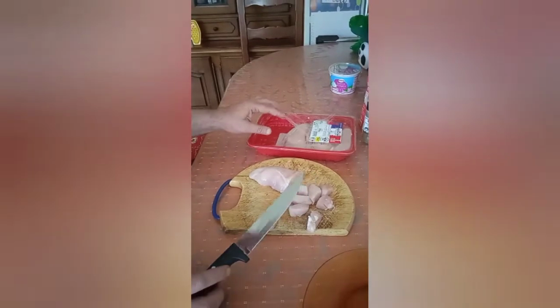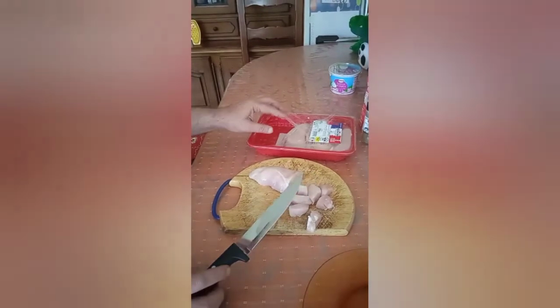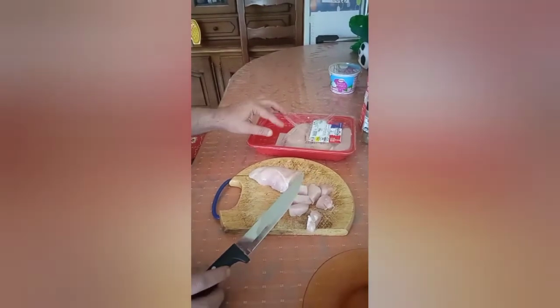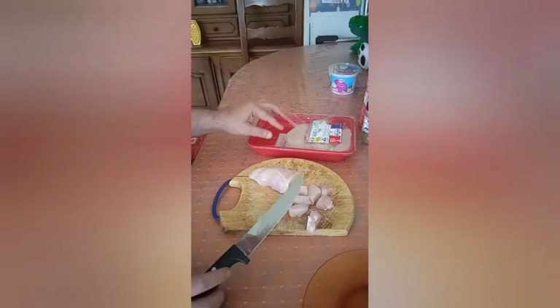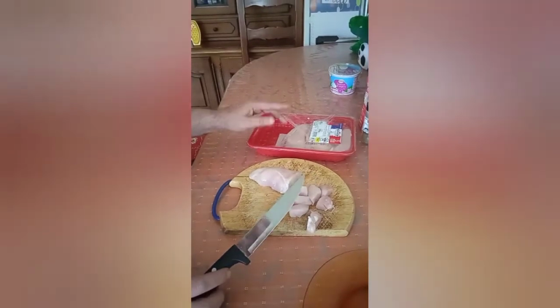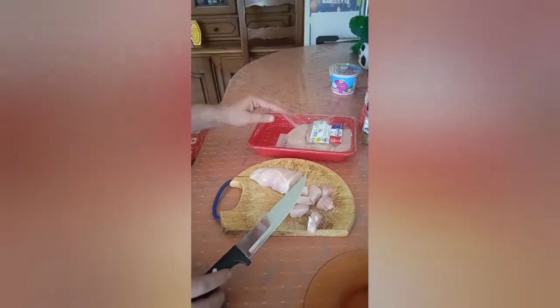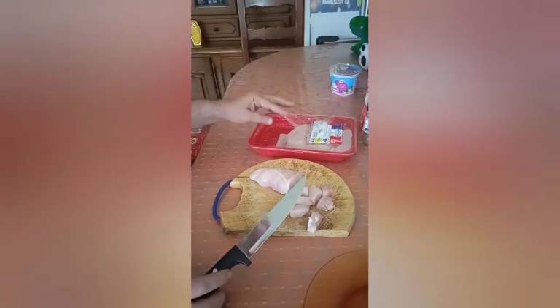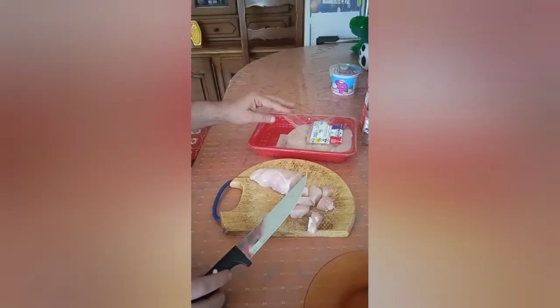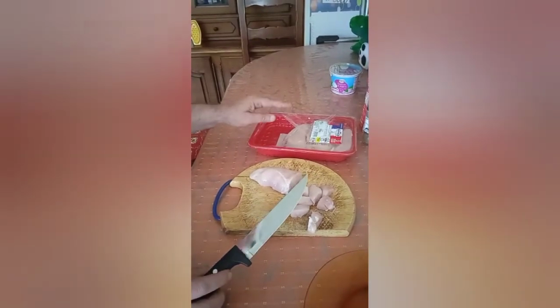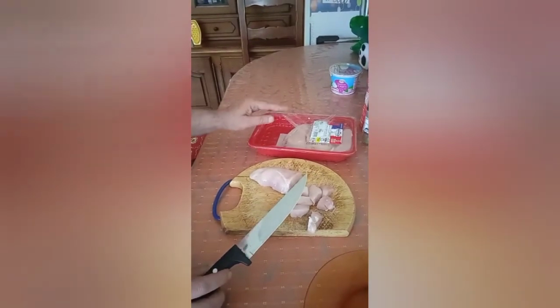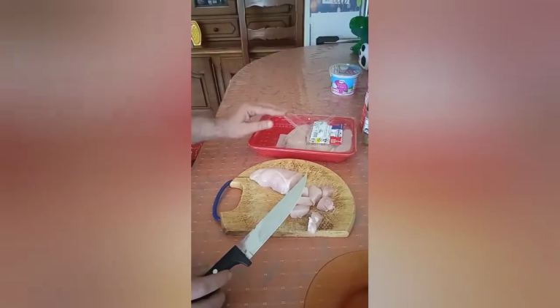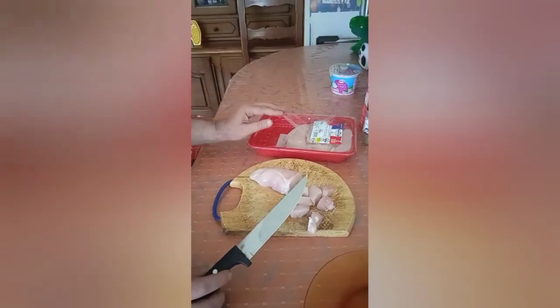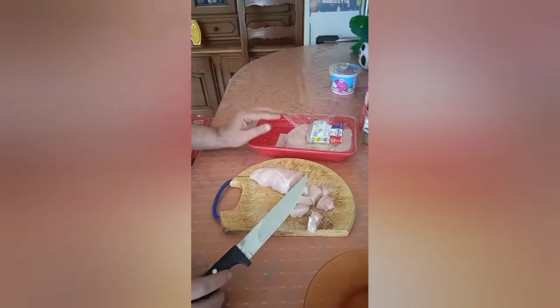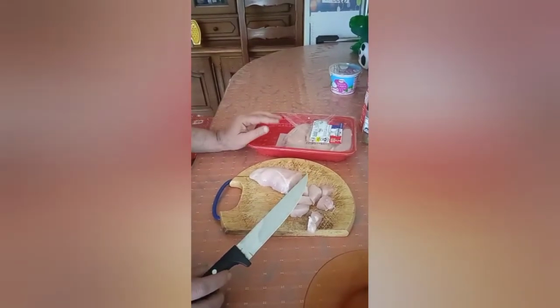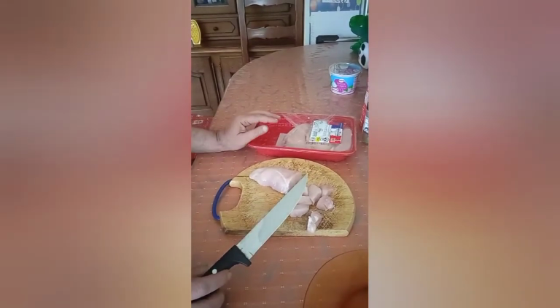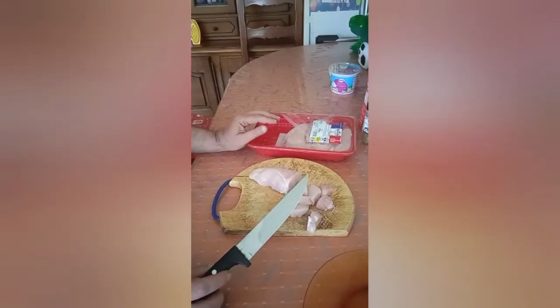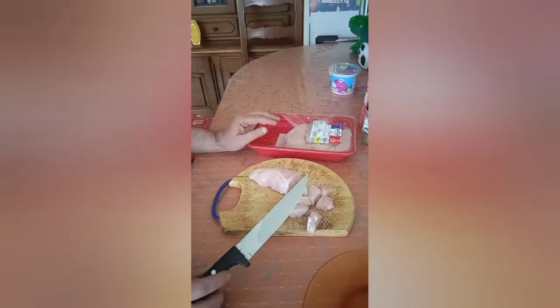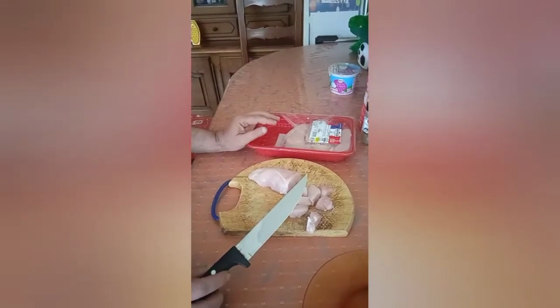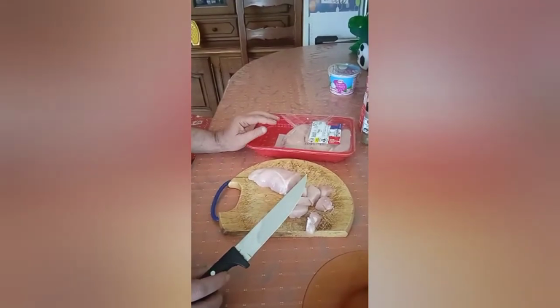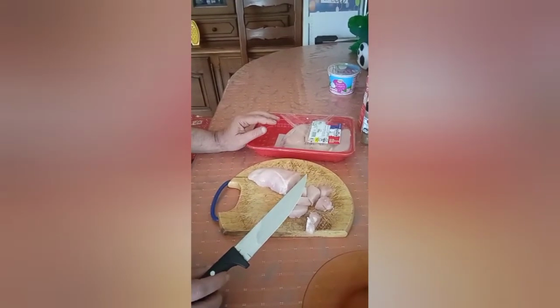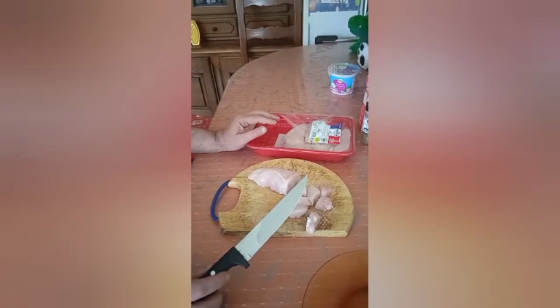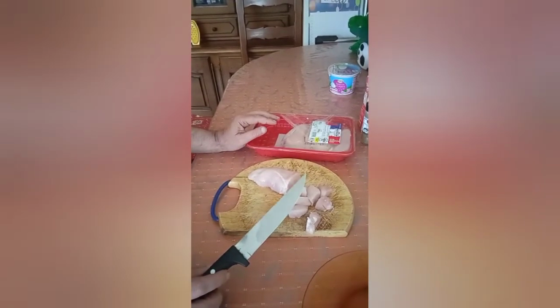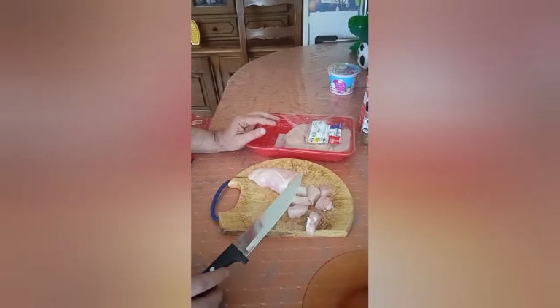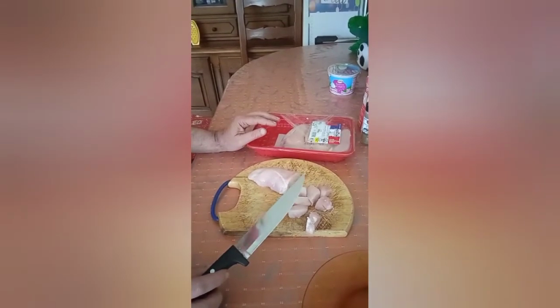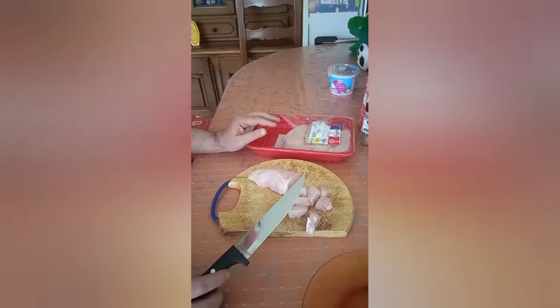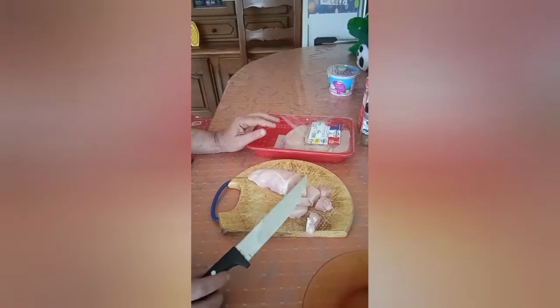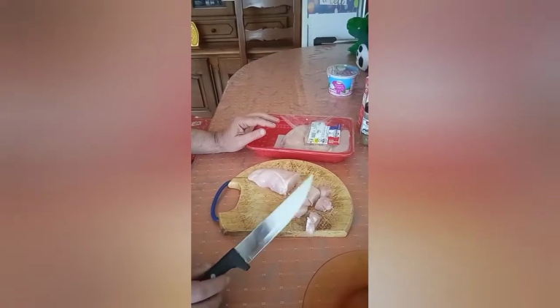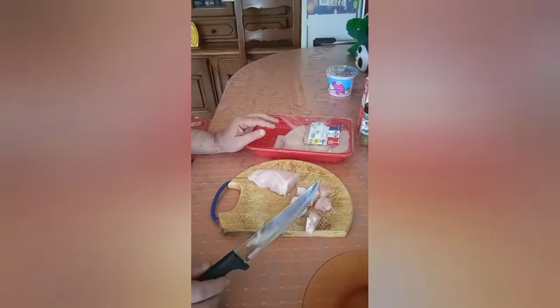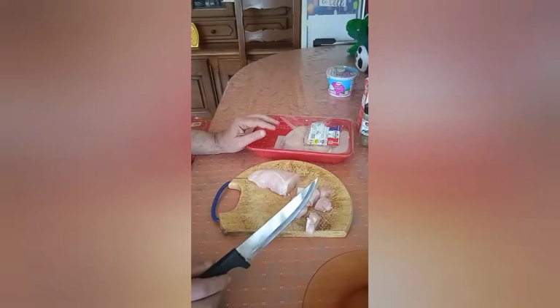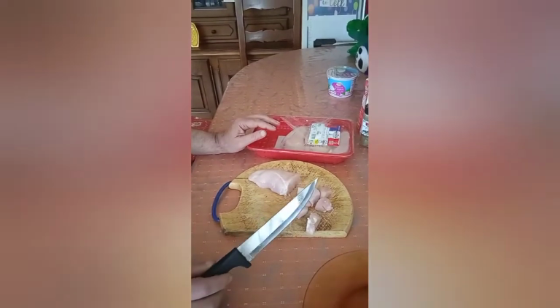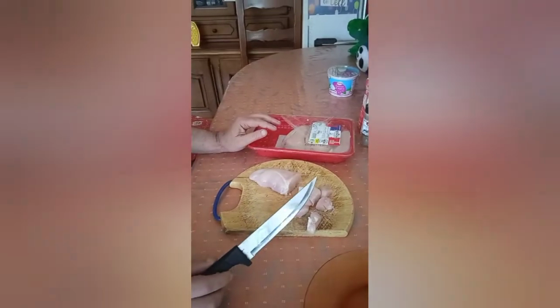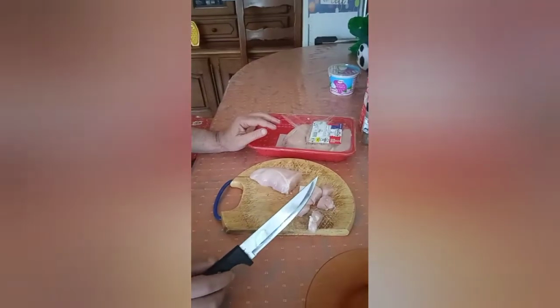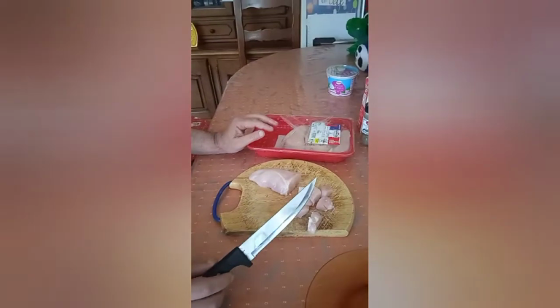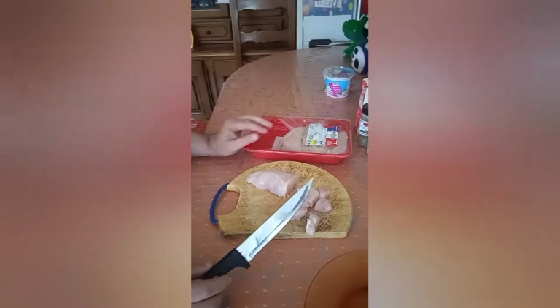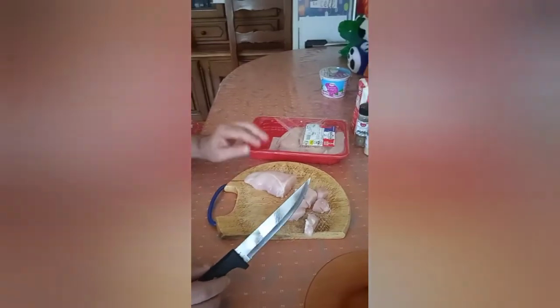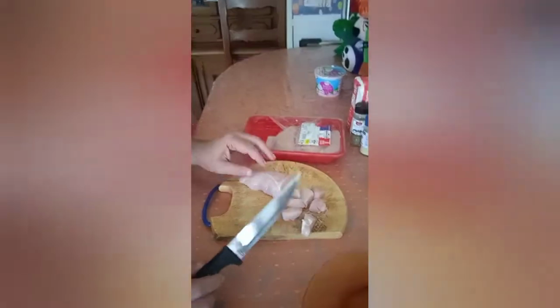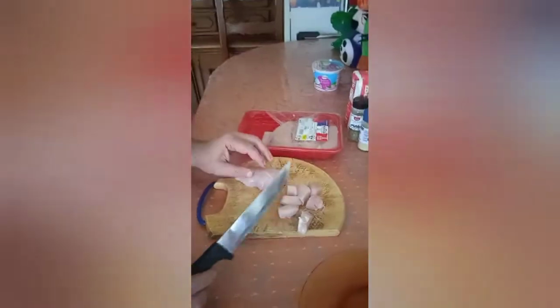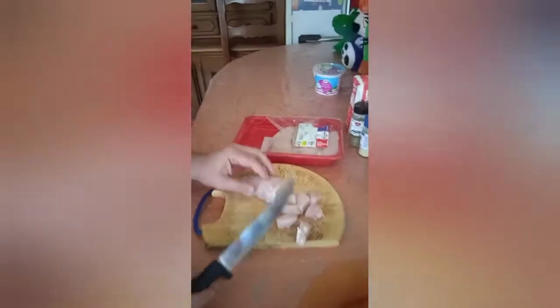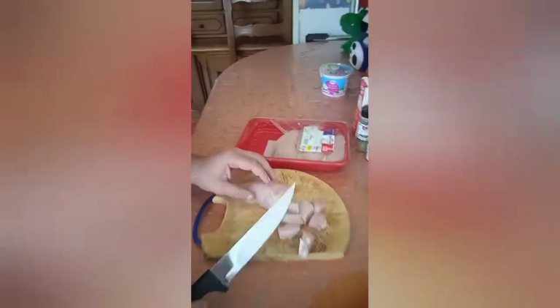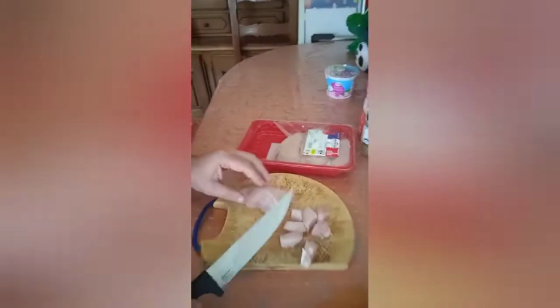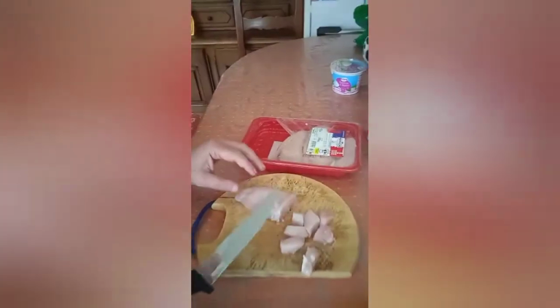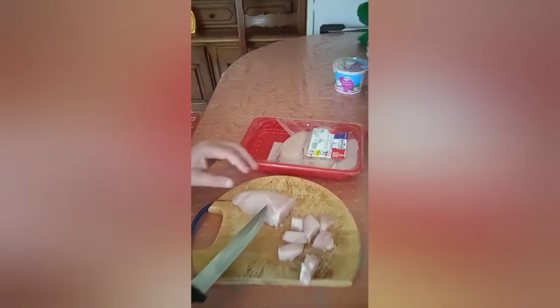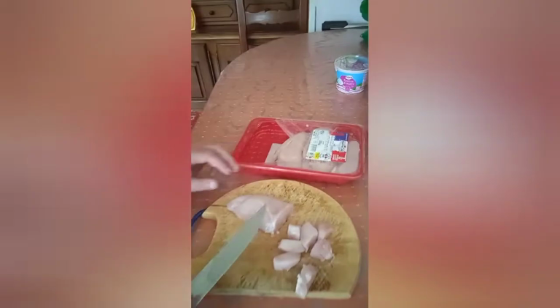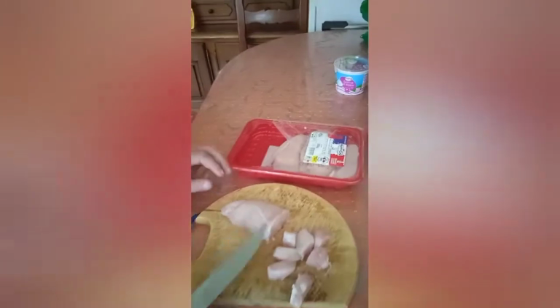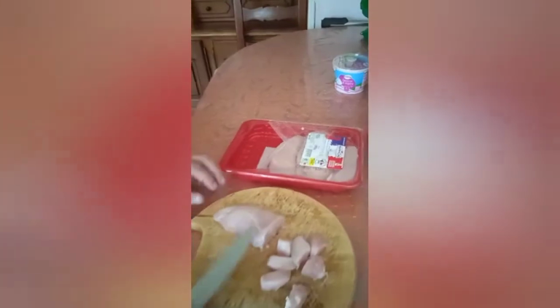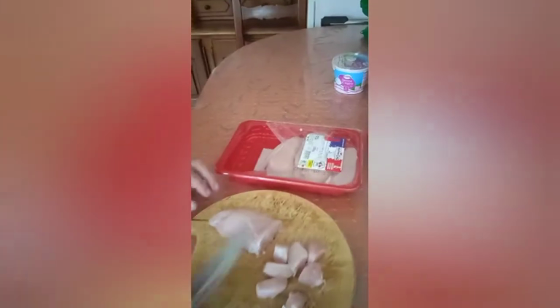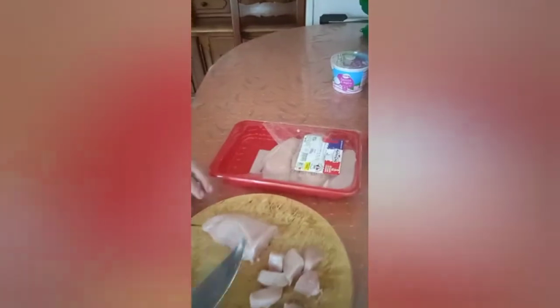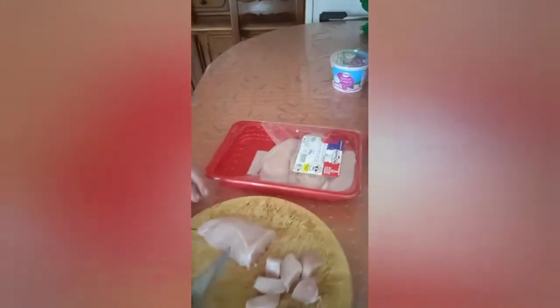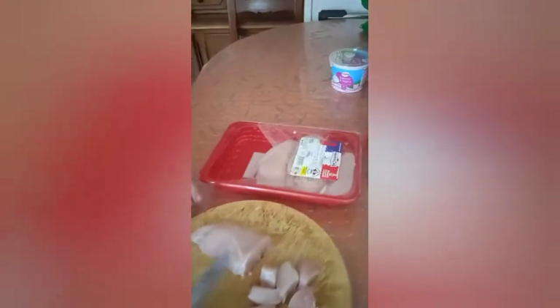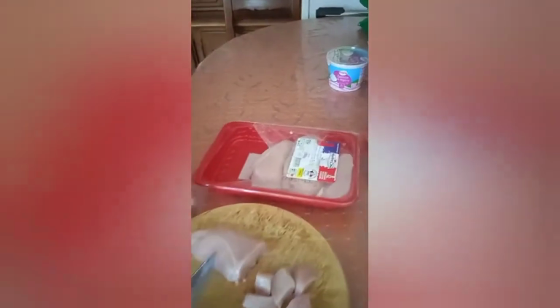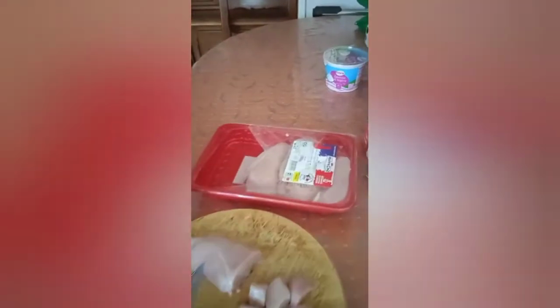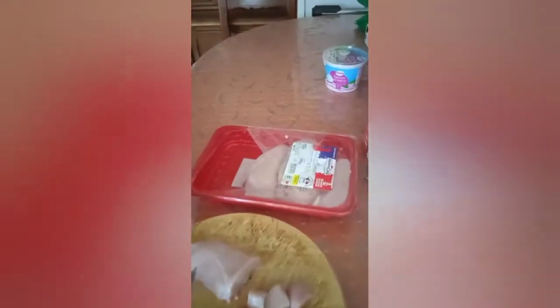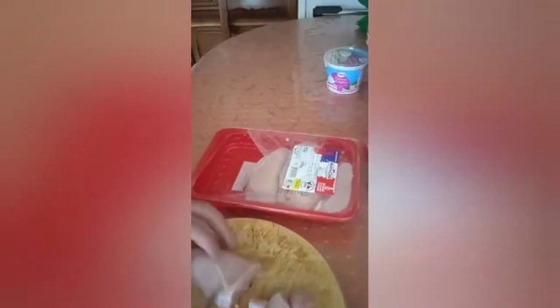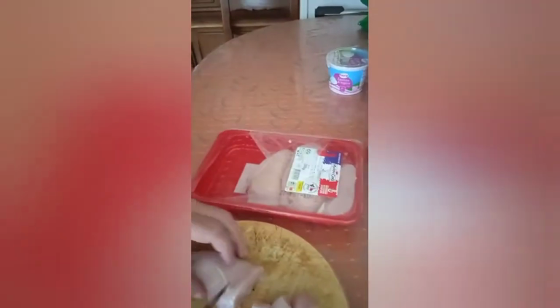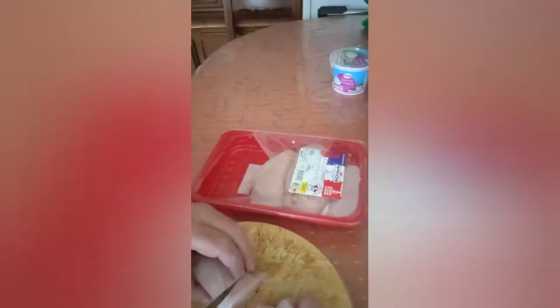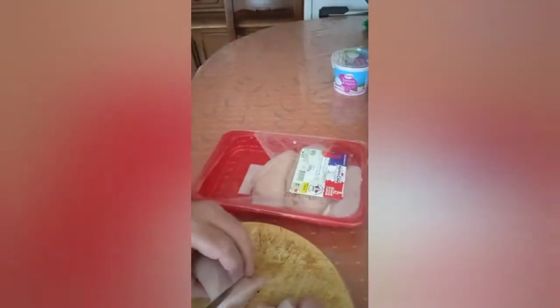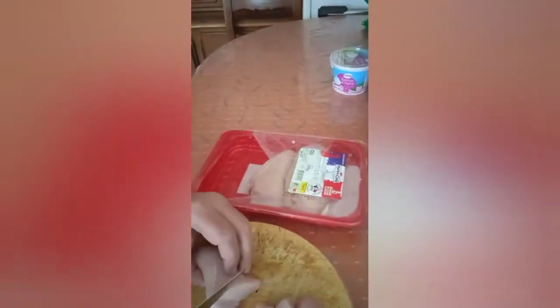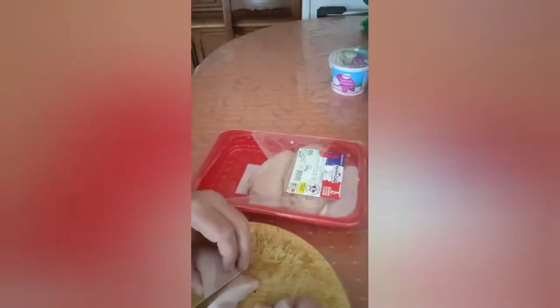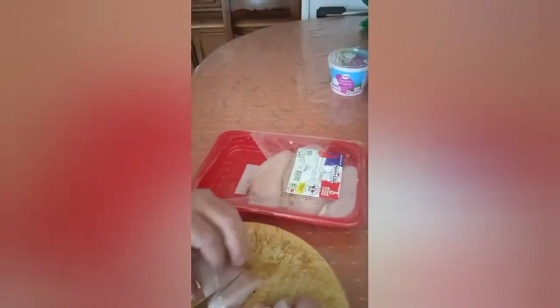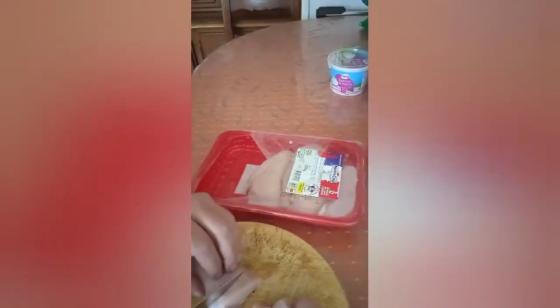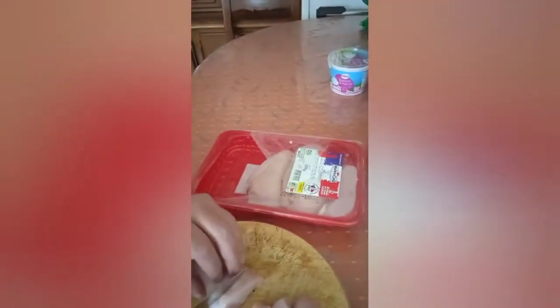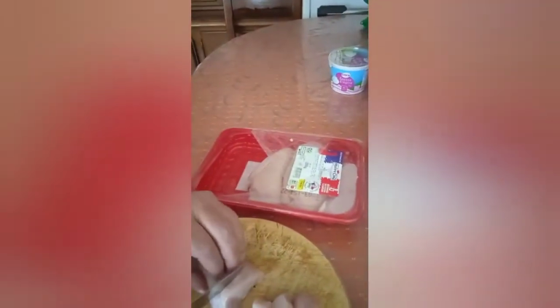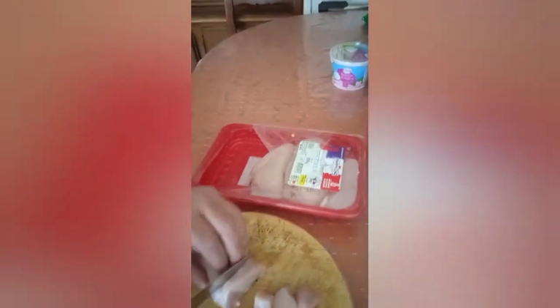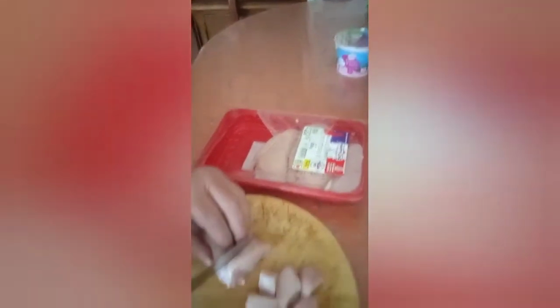Maybe you need about one kilo of chicken, that's all. I'll continue with that and we'll get it in the pan later.